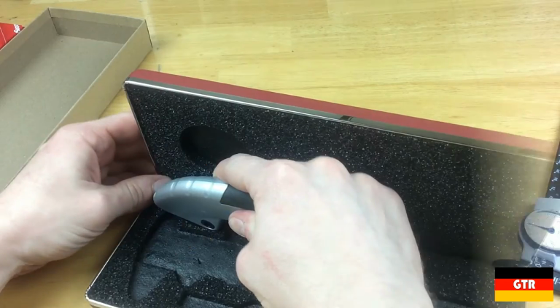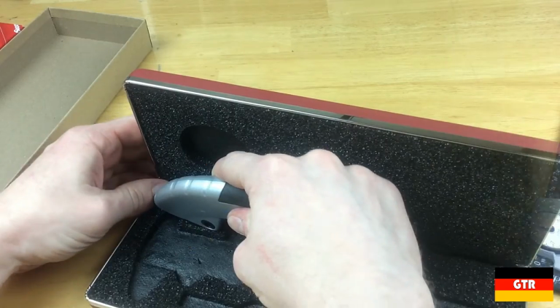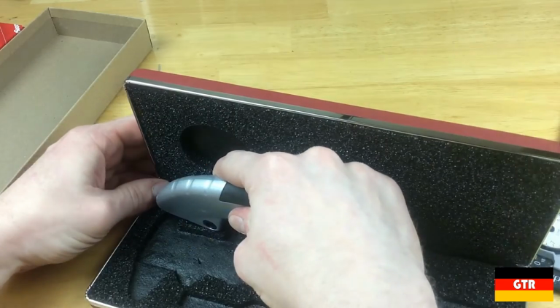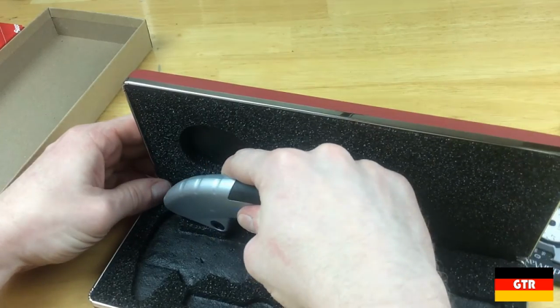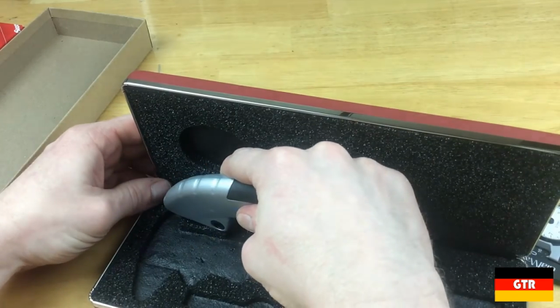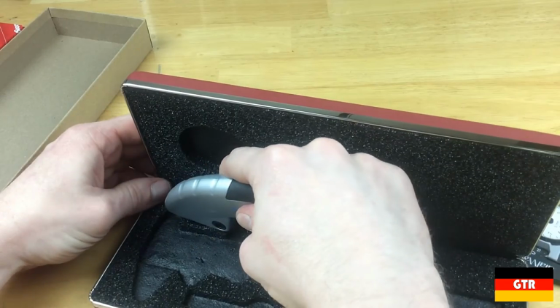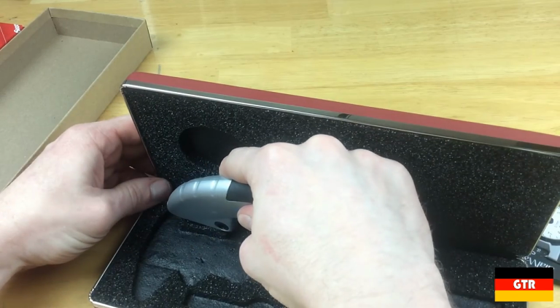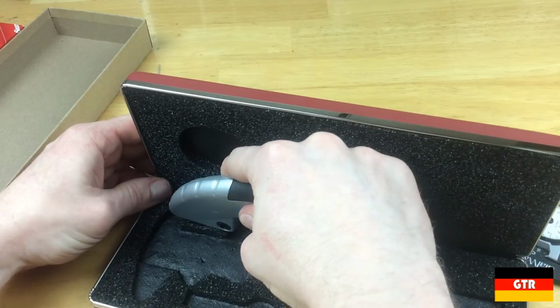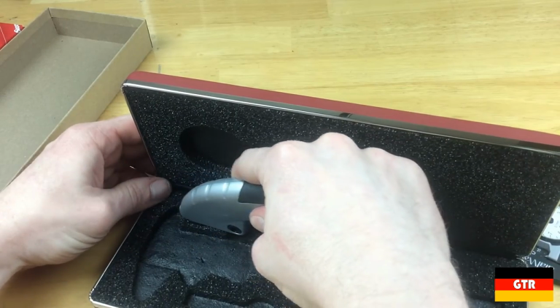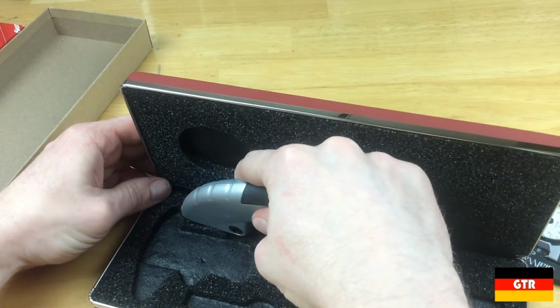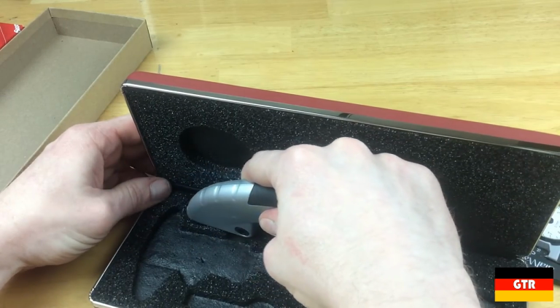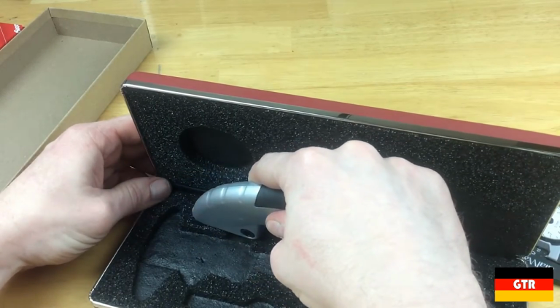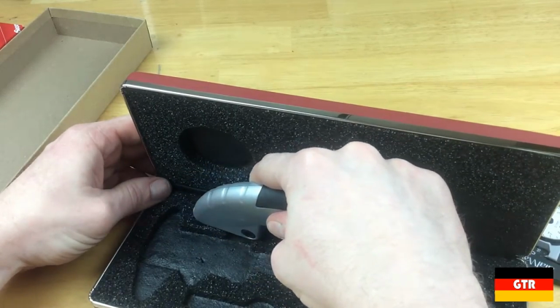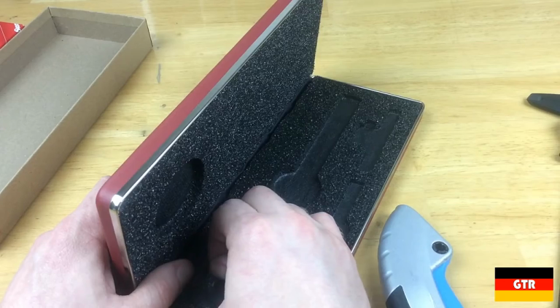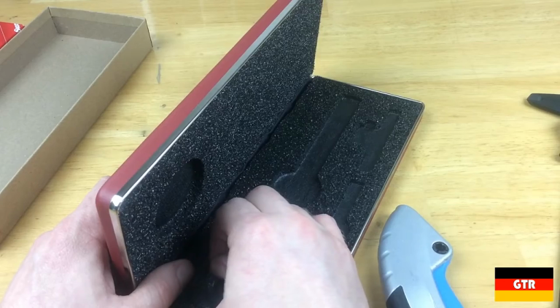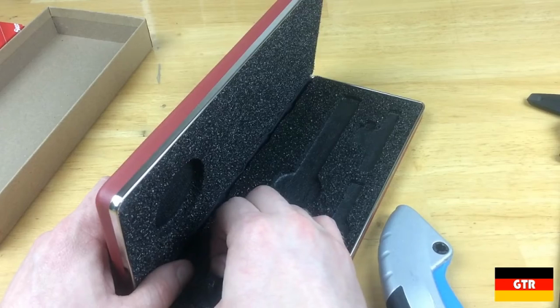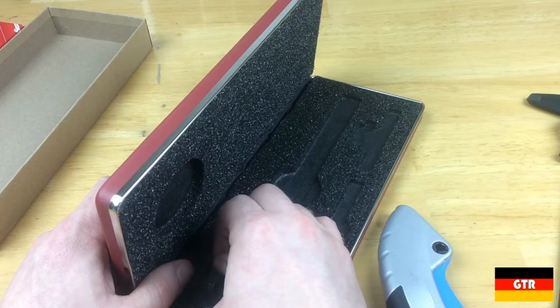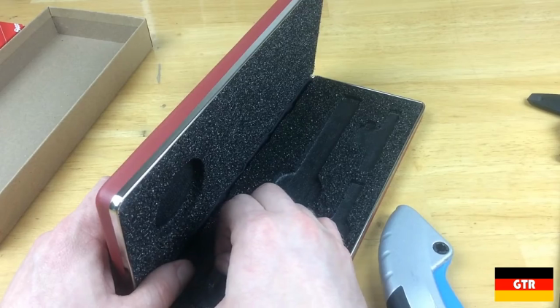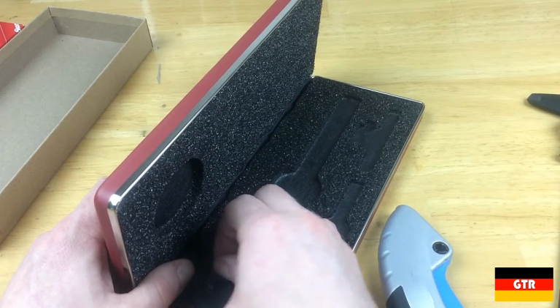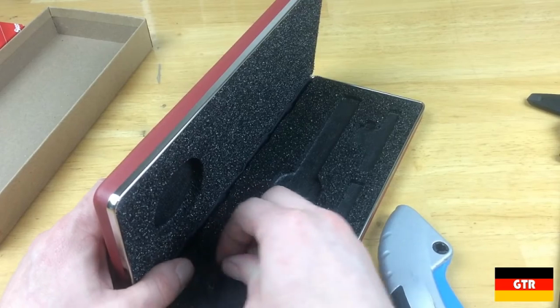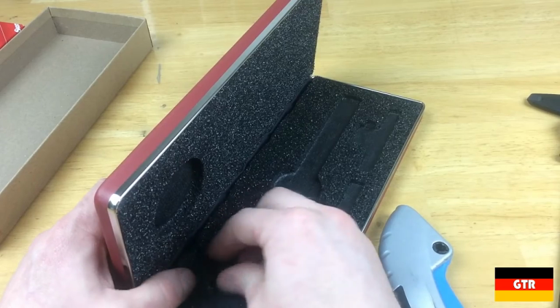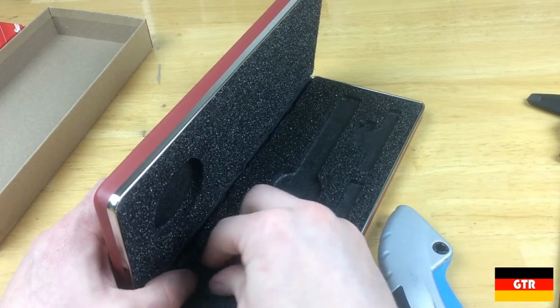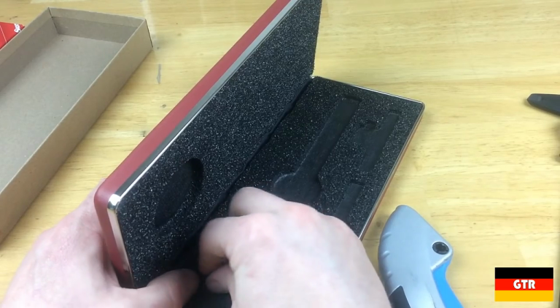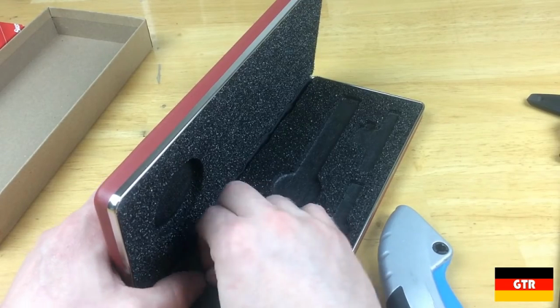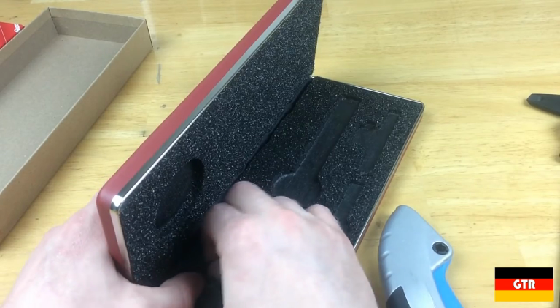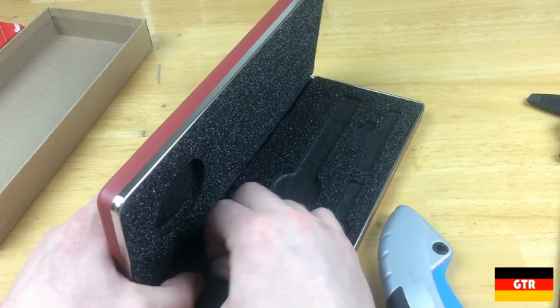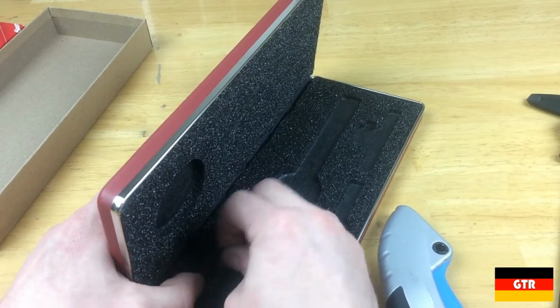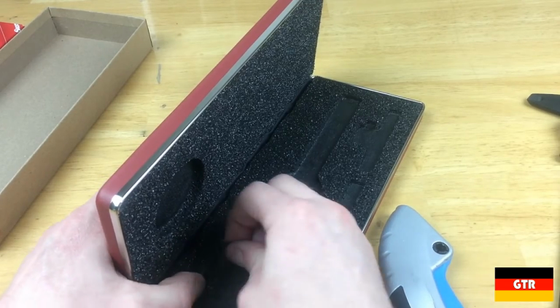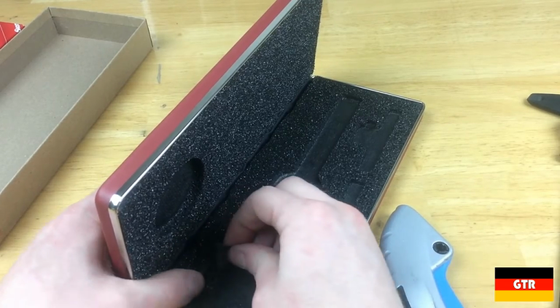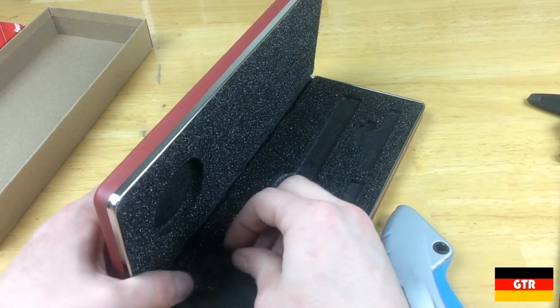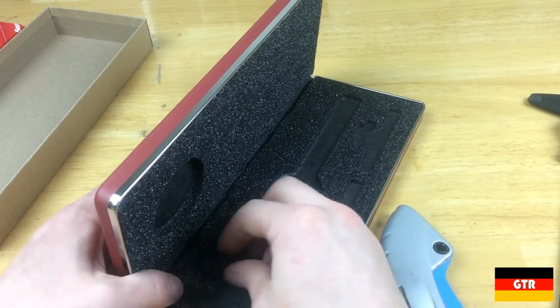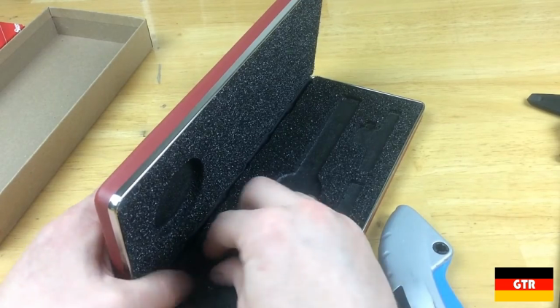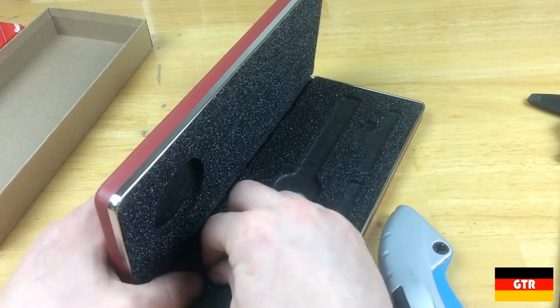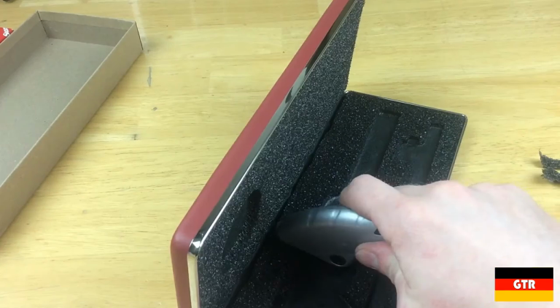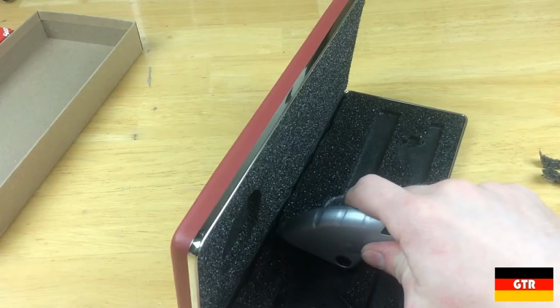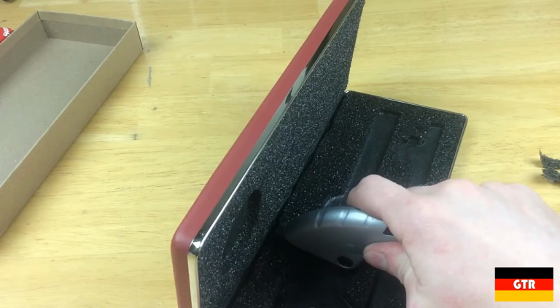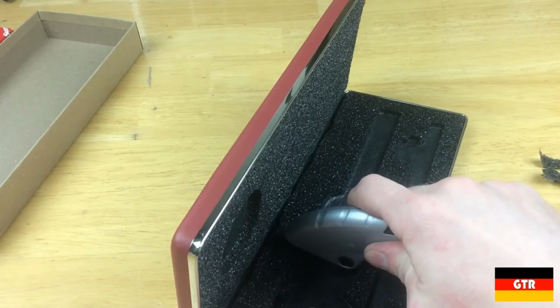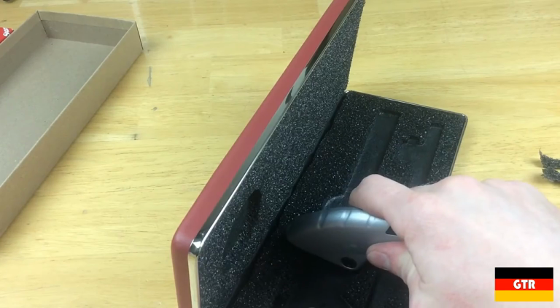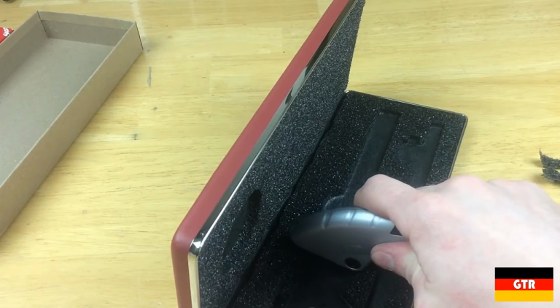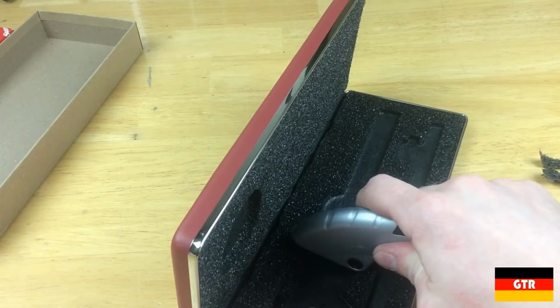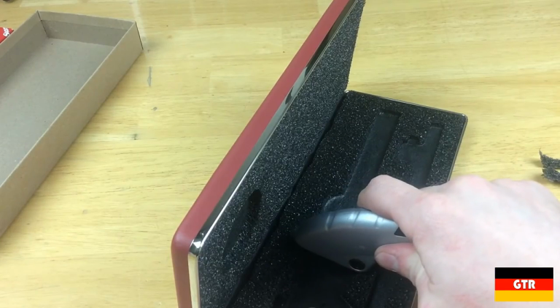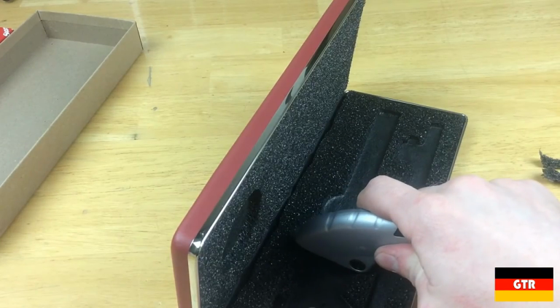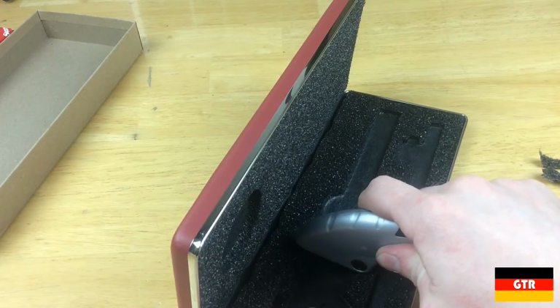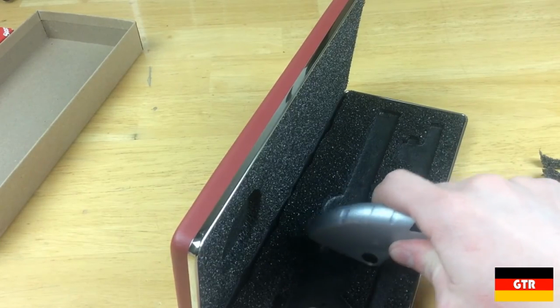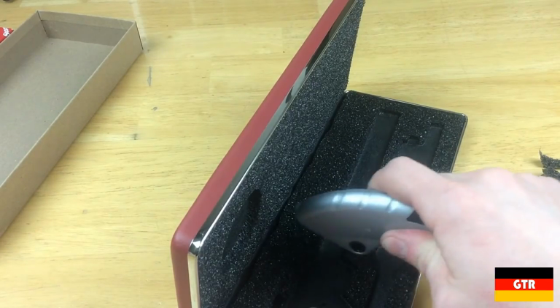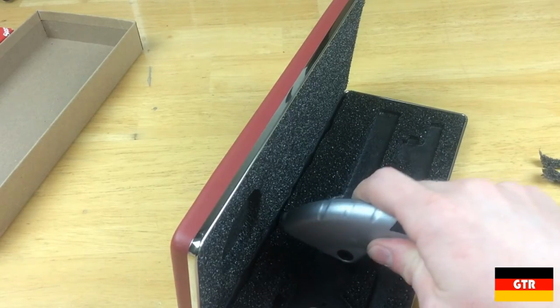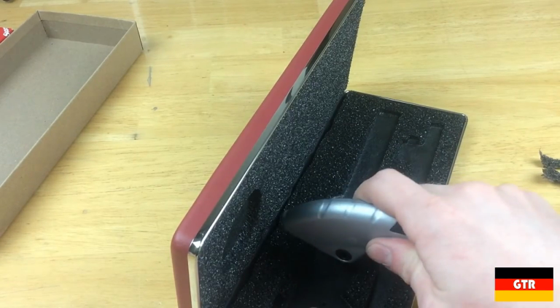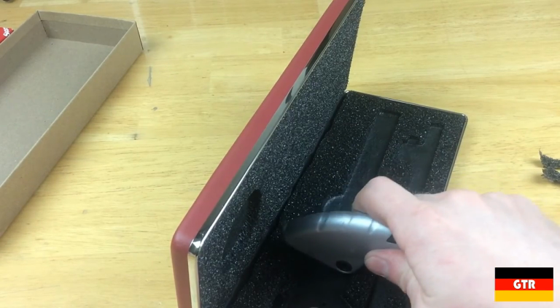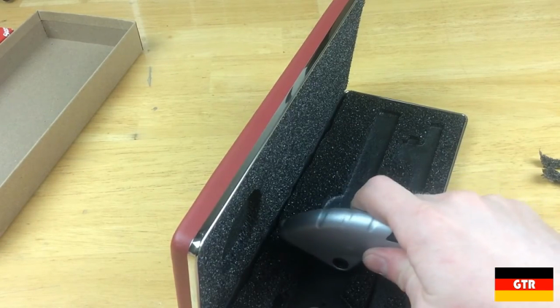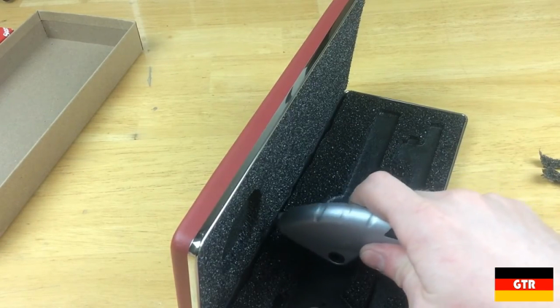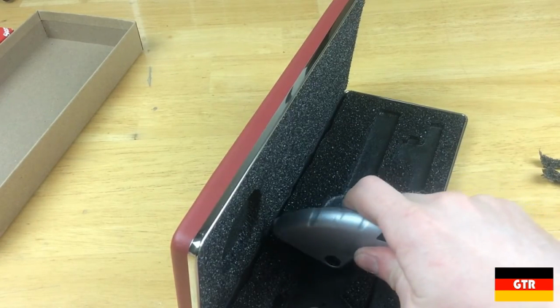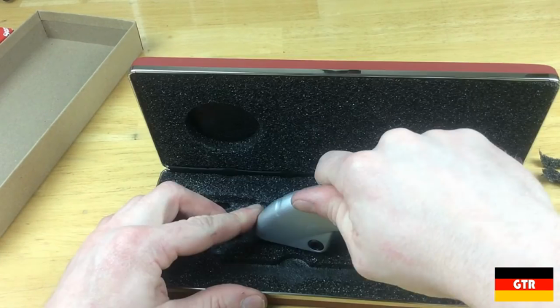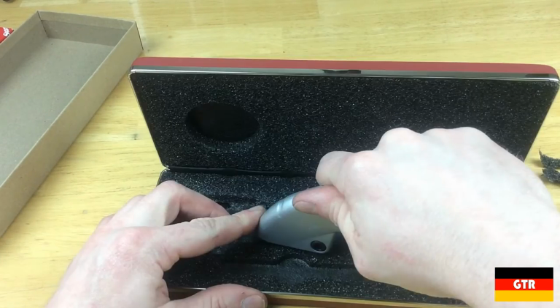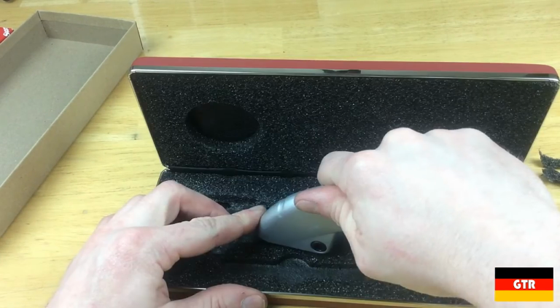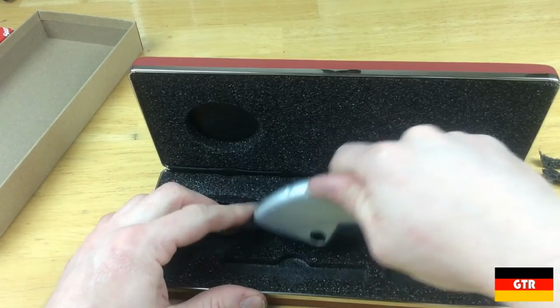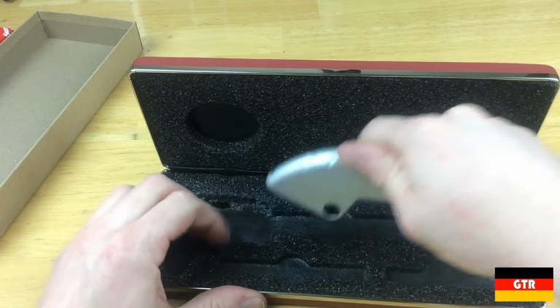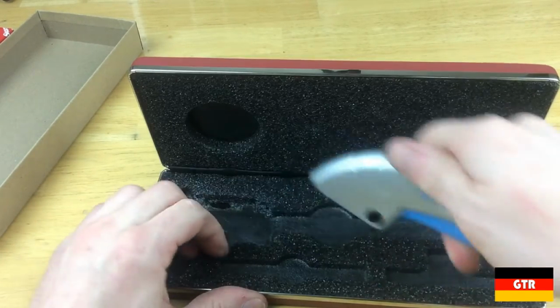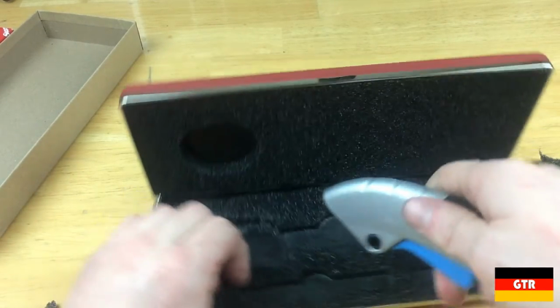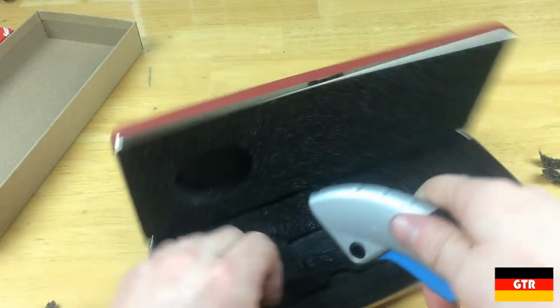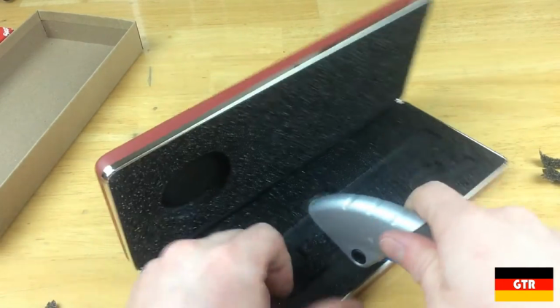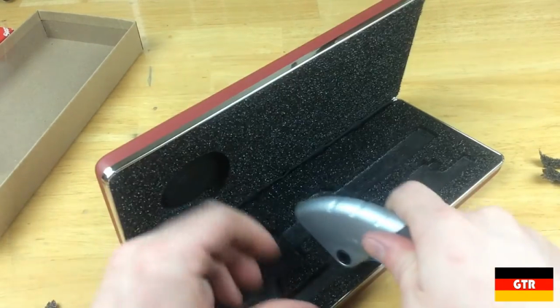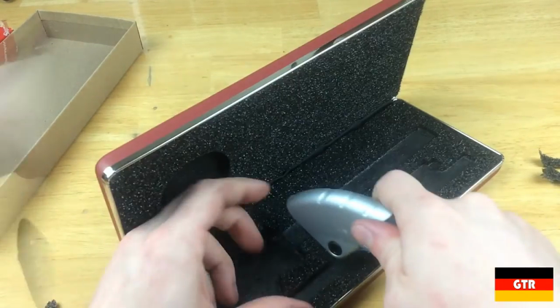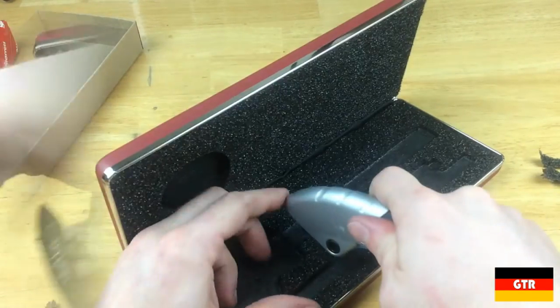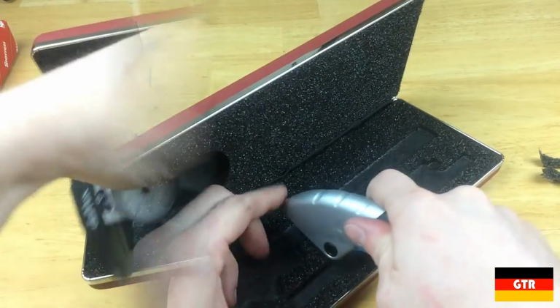You can probably do a better job than I did here, as I thought this would be Katzen foam that would peel off in layers, but it is just a single layer adhered to the case.